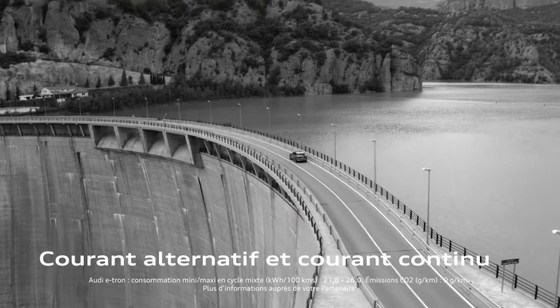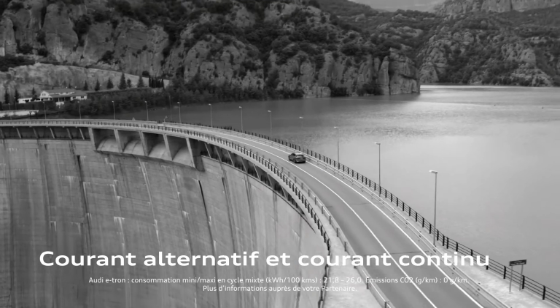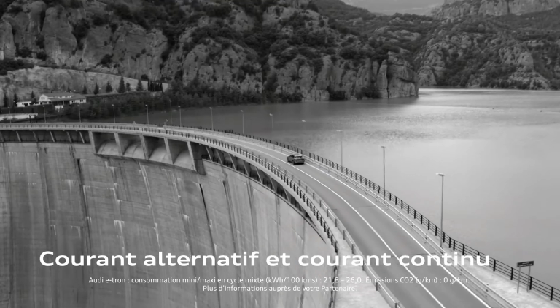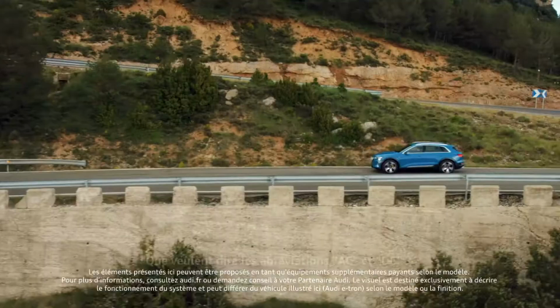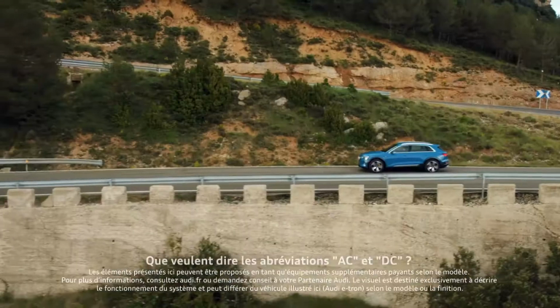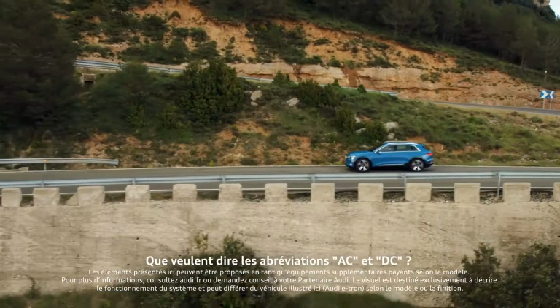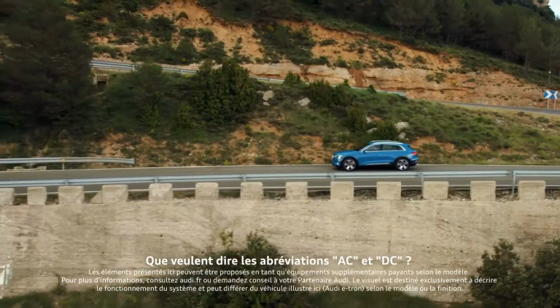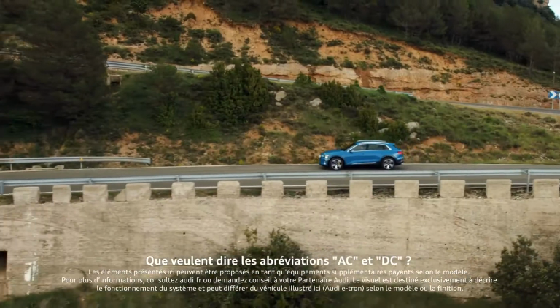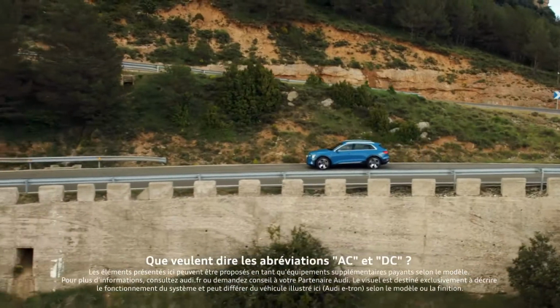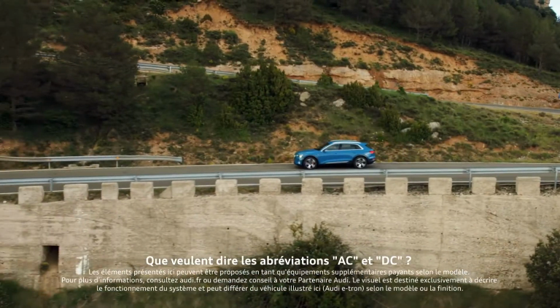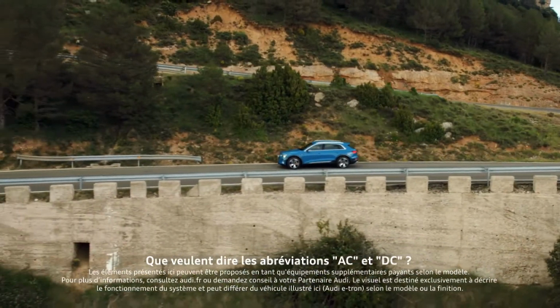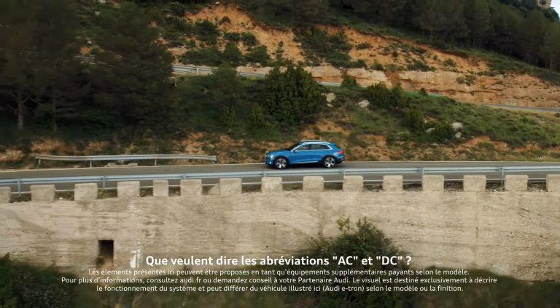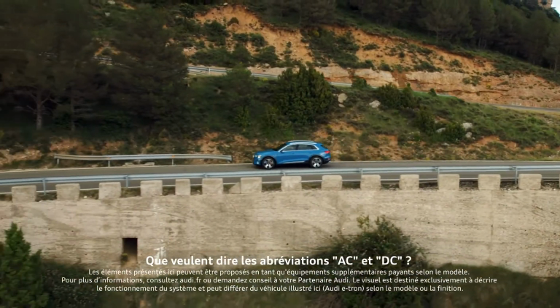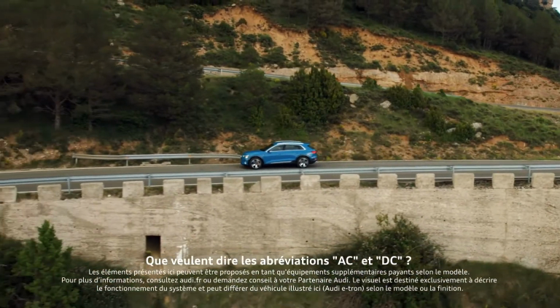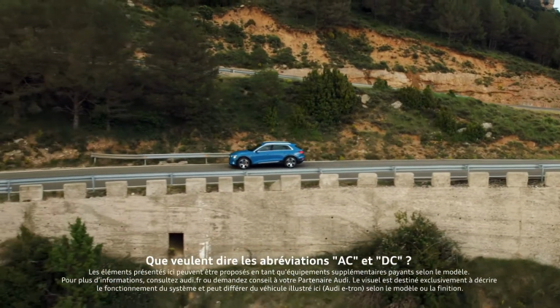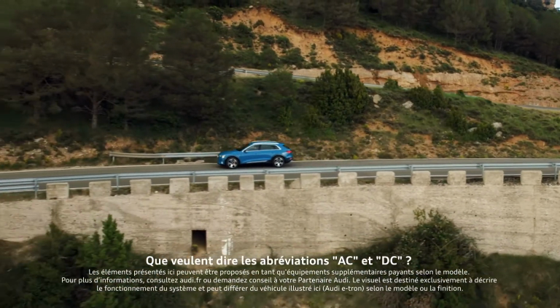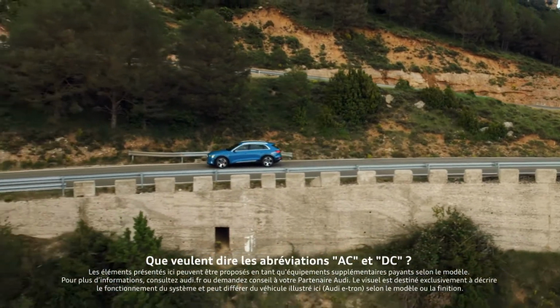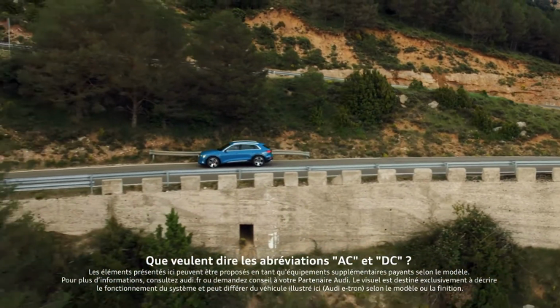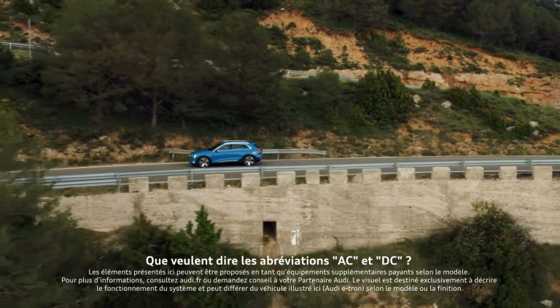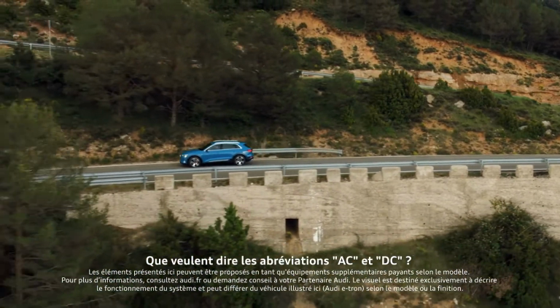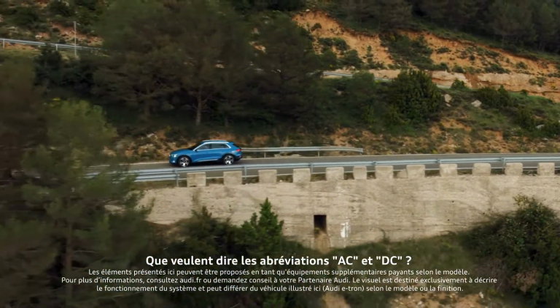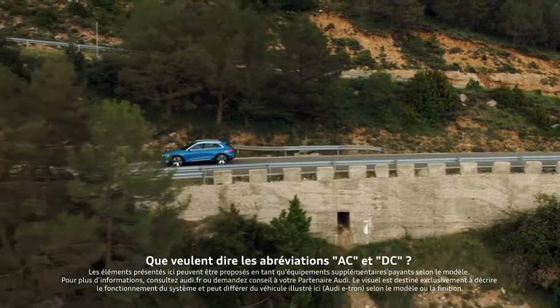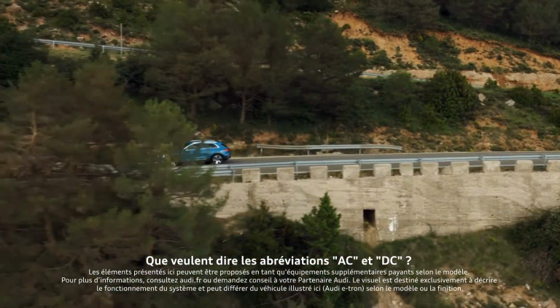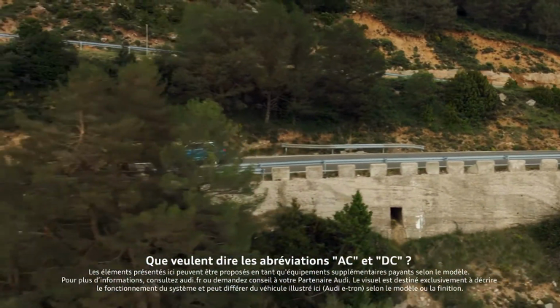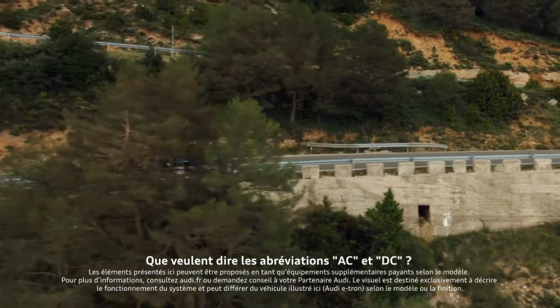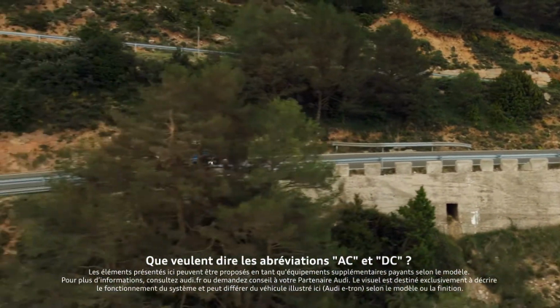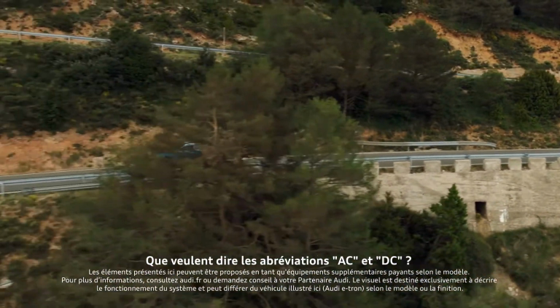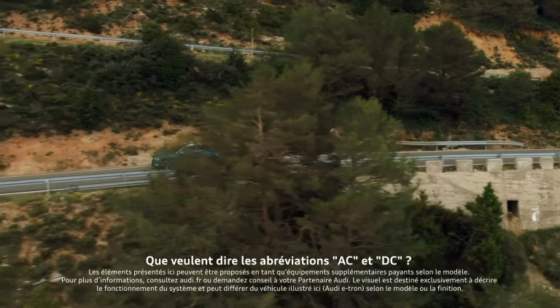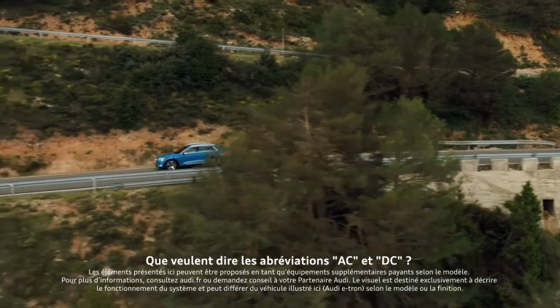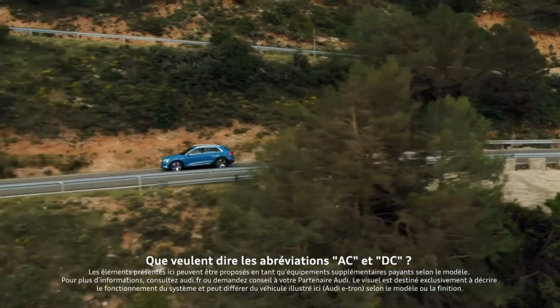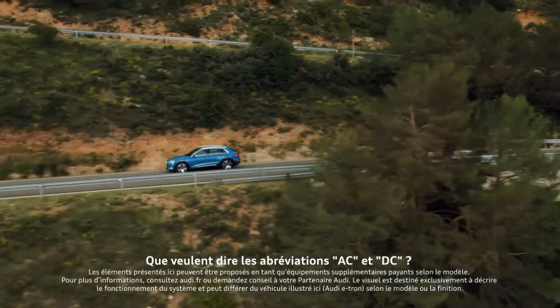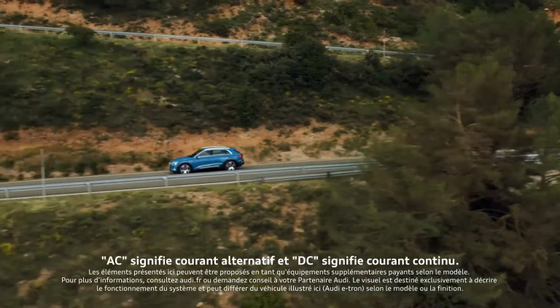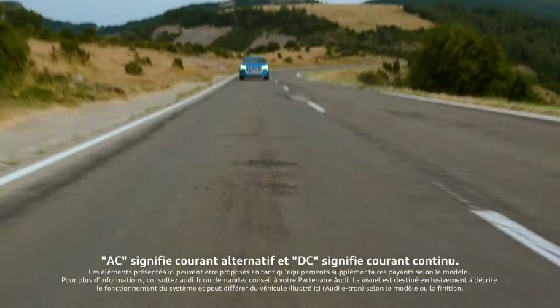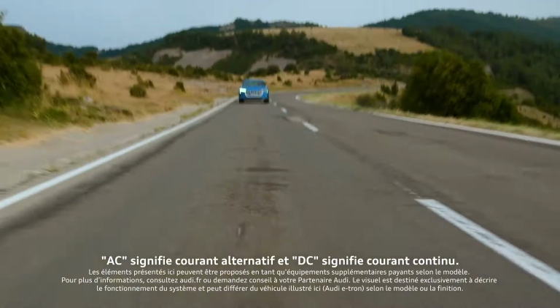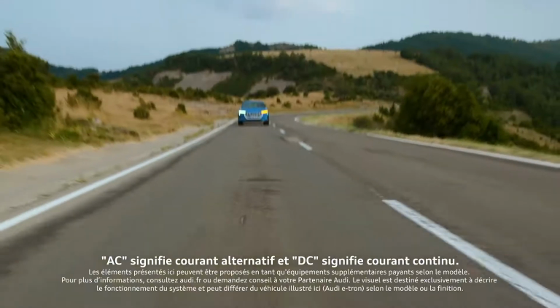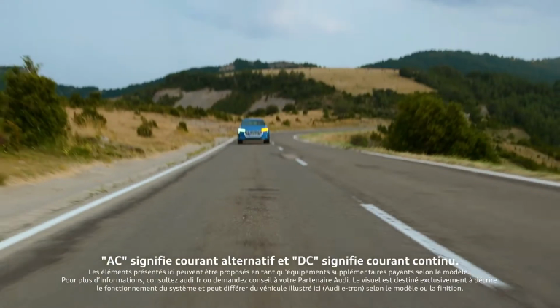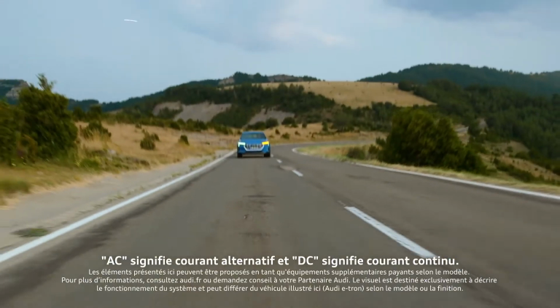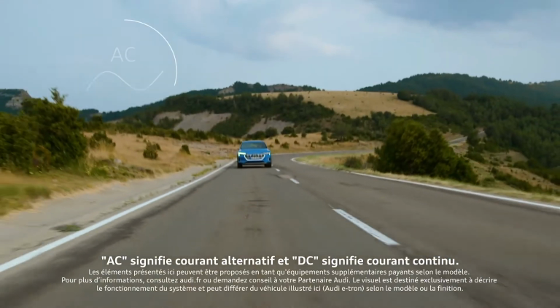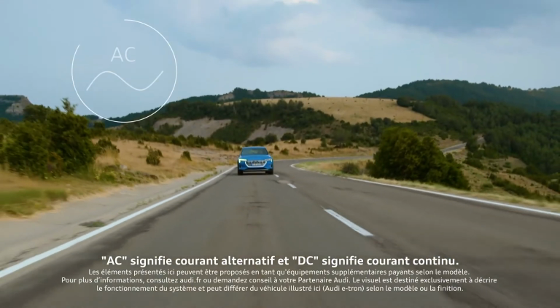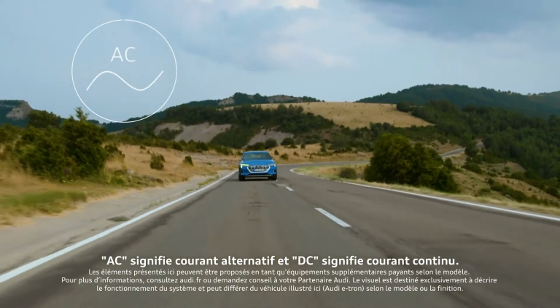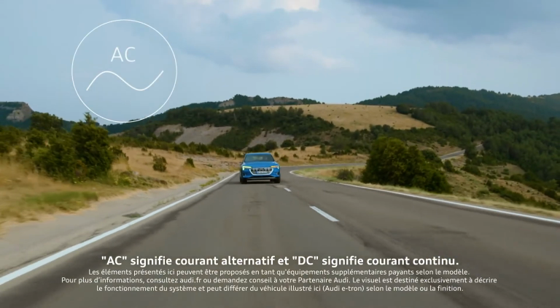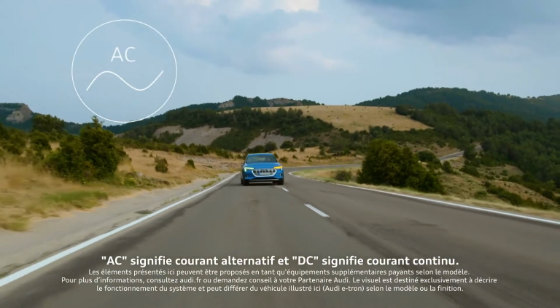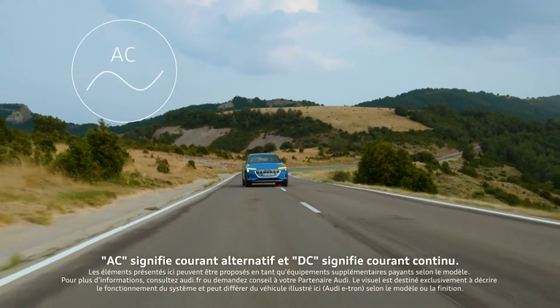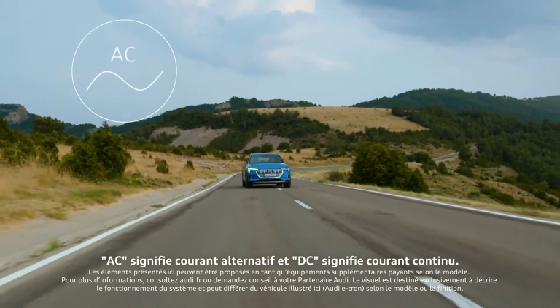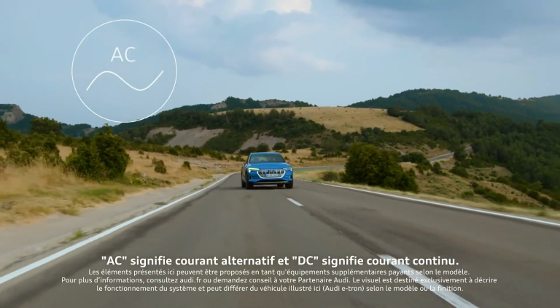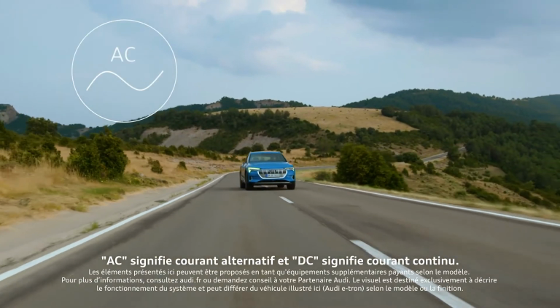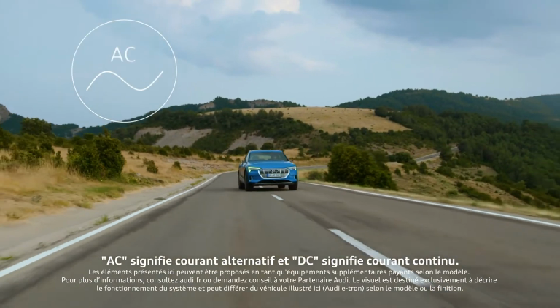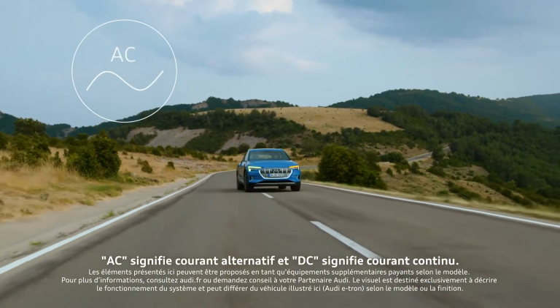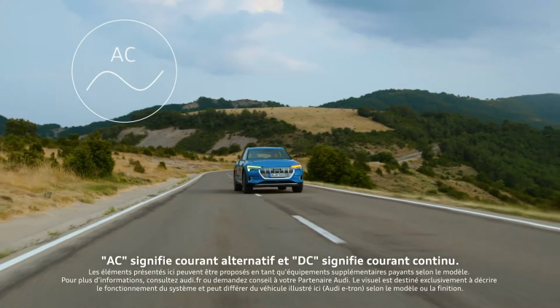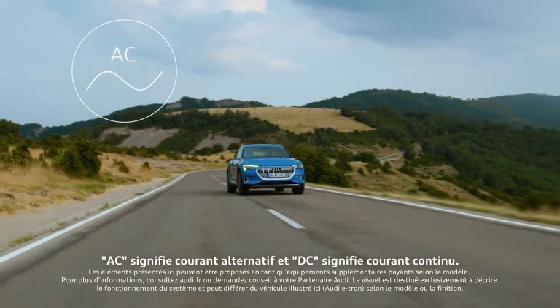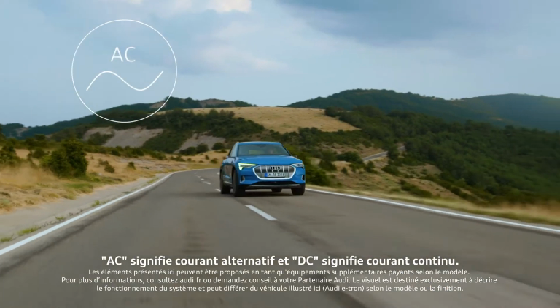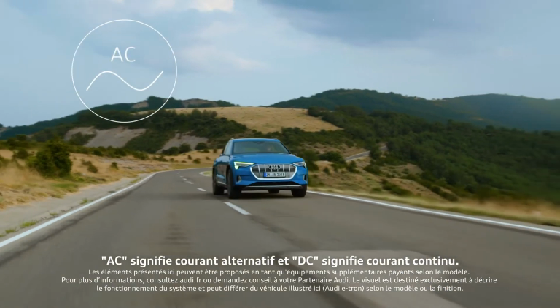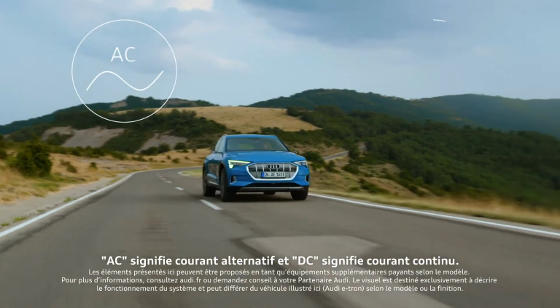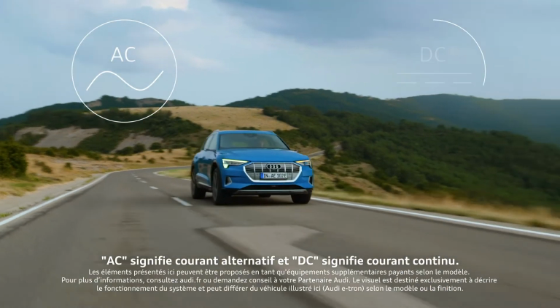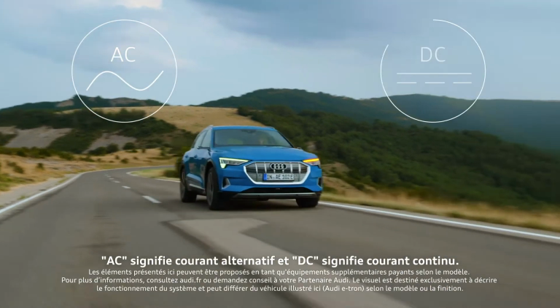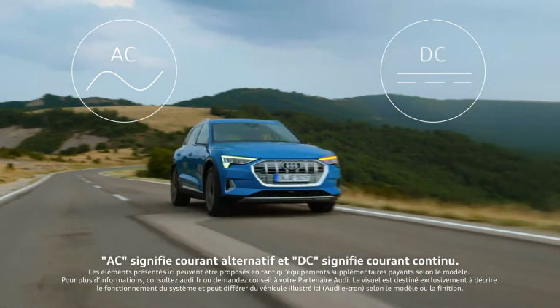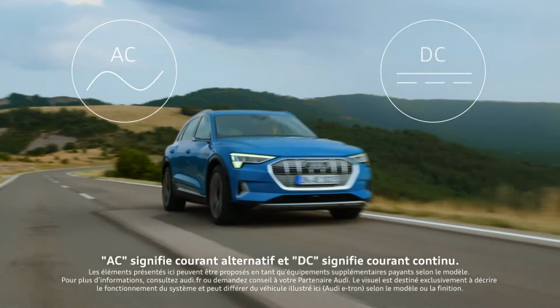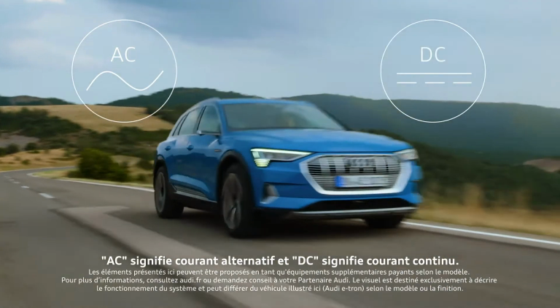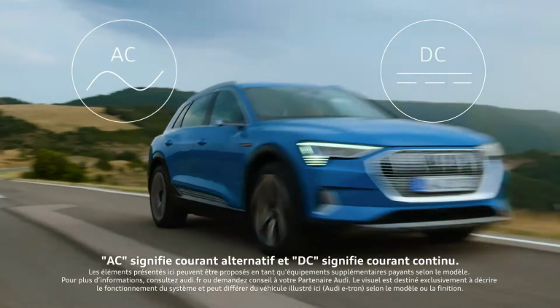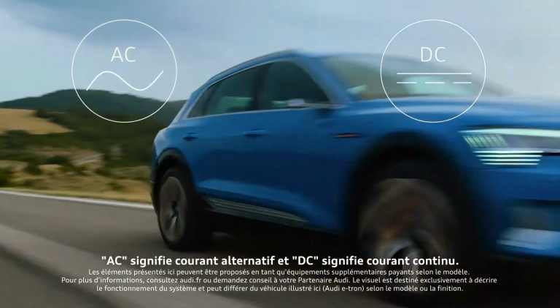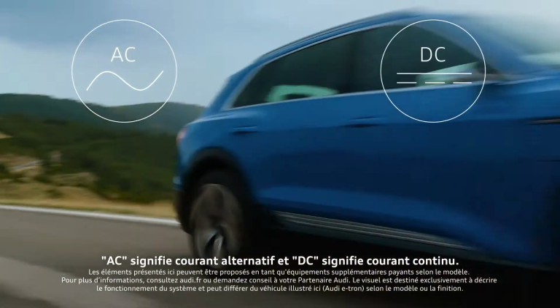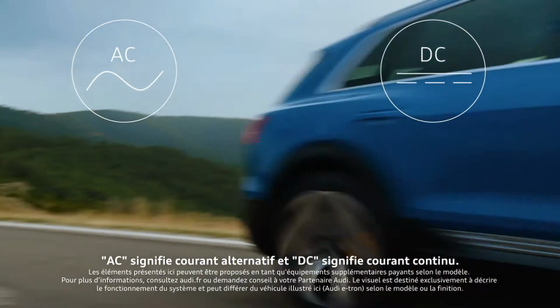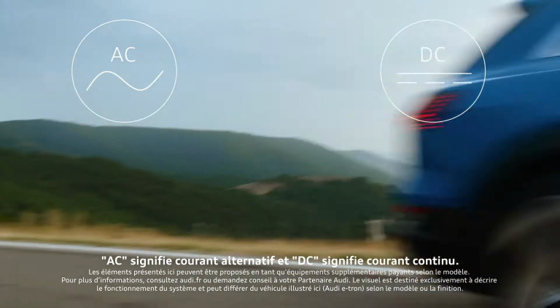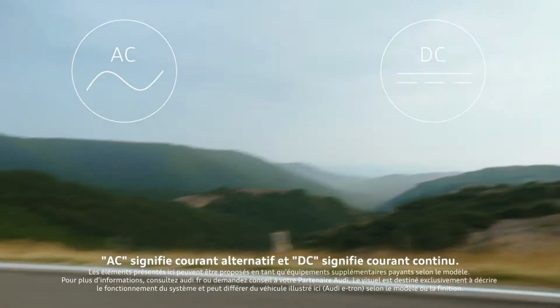What do the abbreviations AC and DC stand for? AC stands for alternating current and DC for direct current.